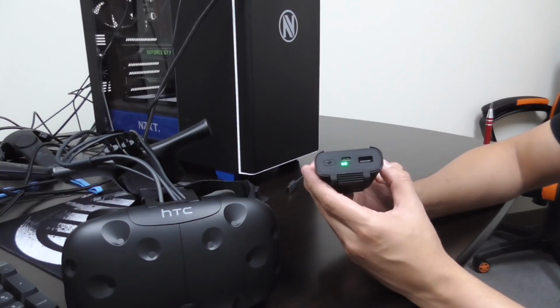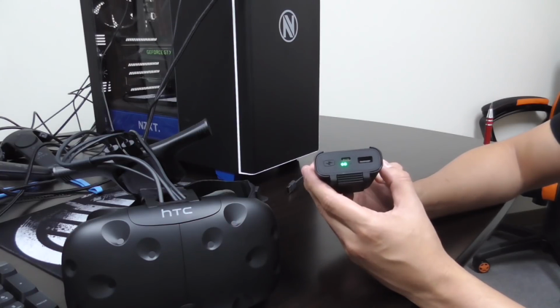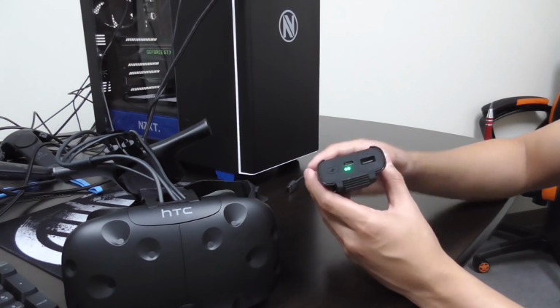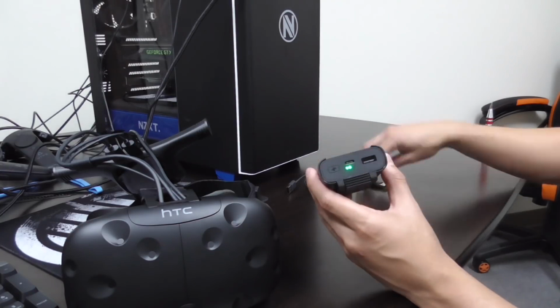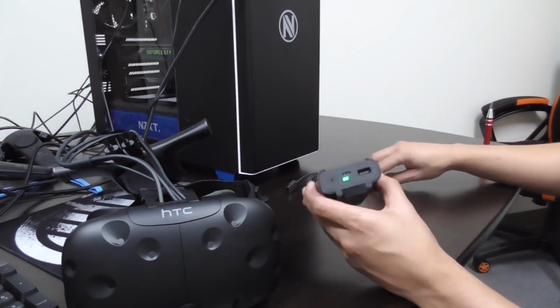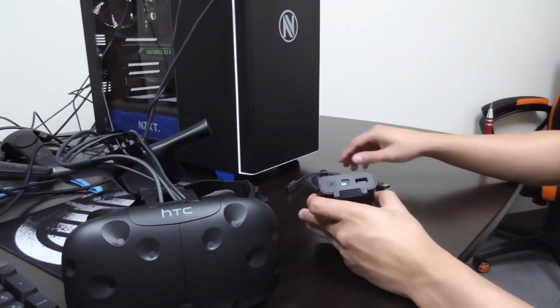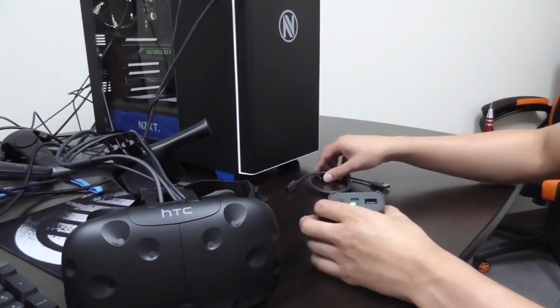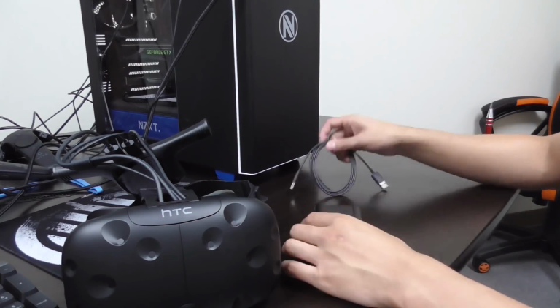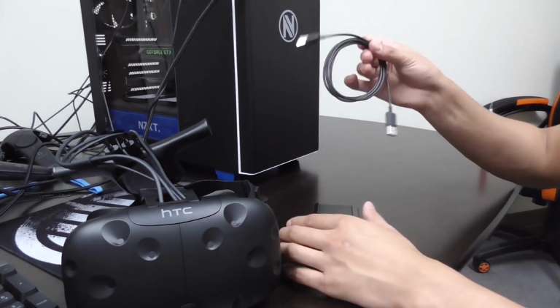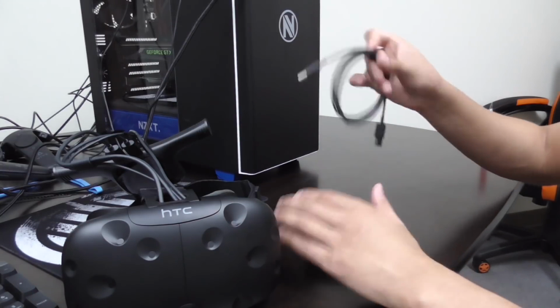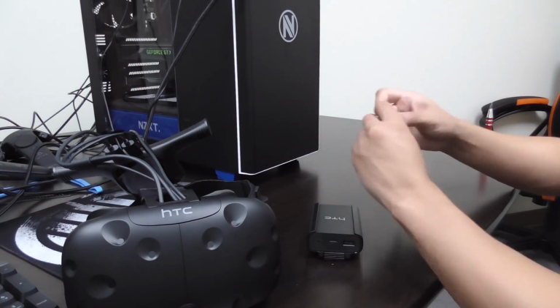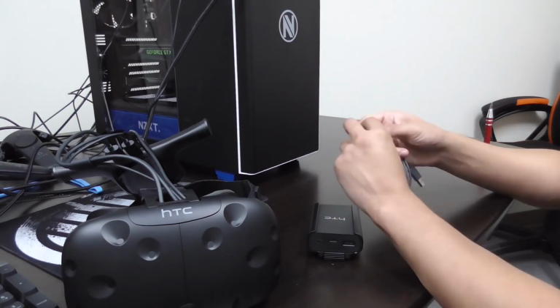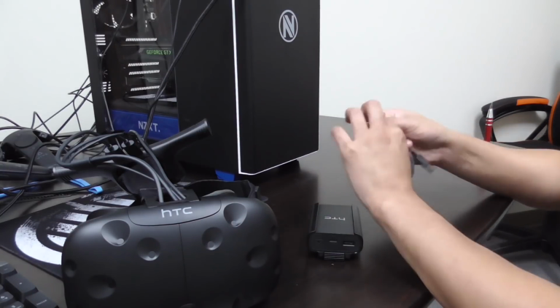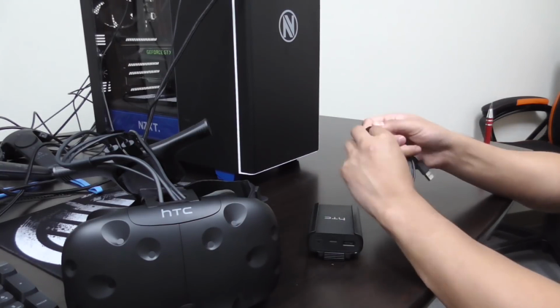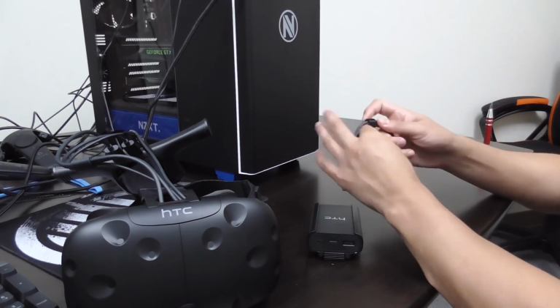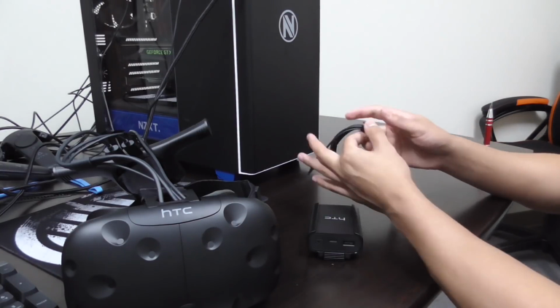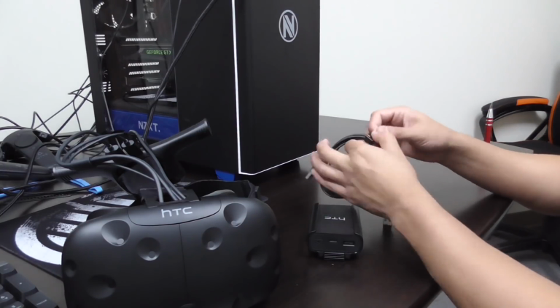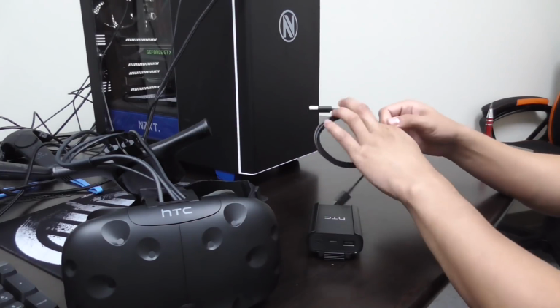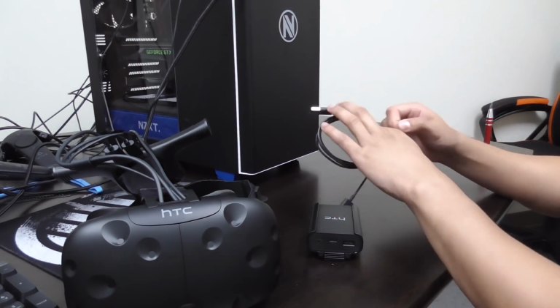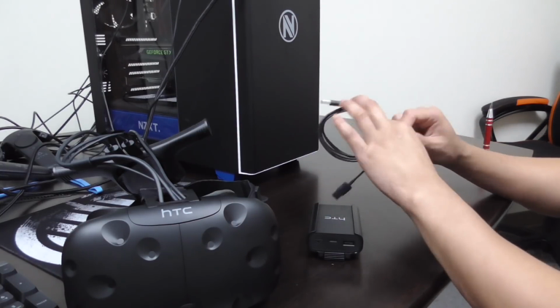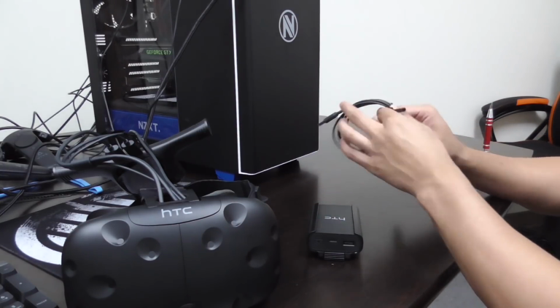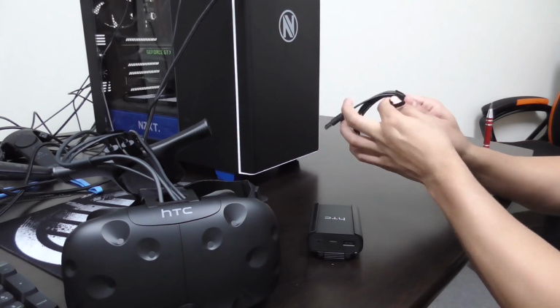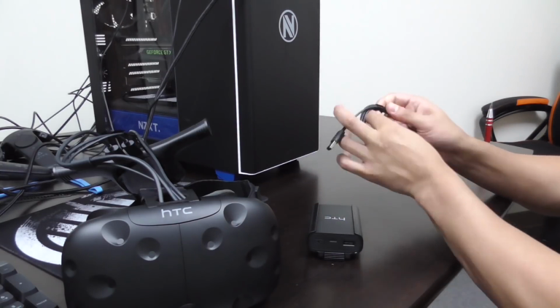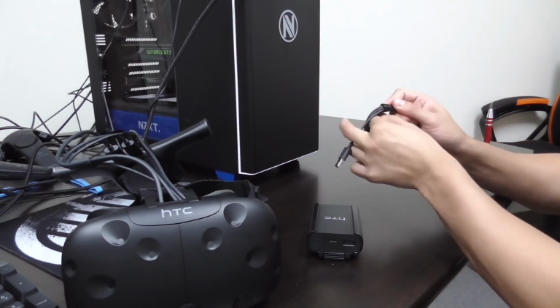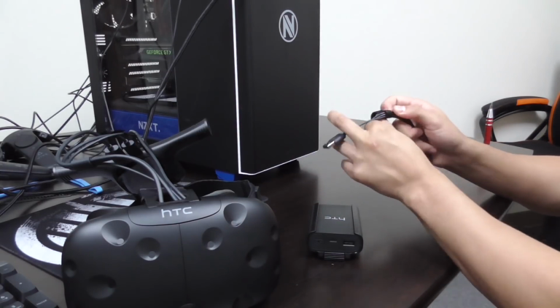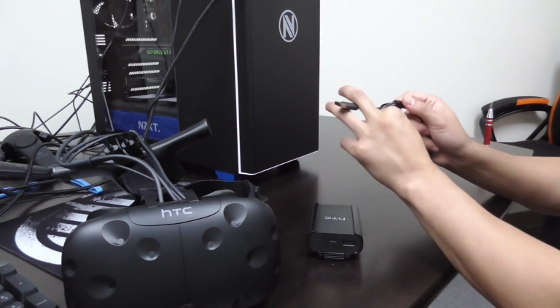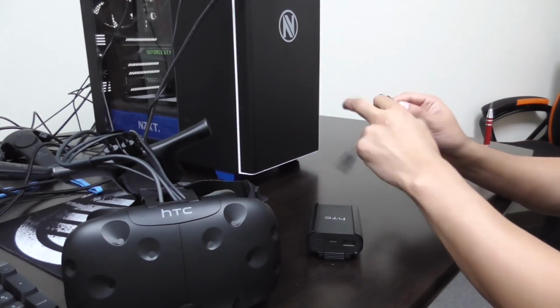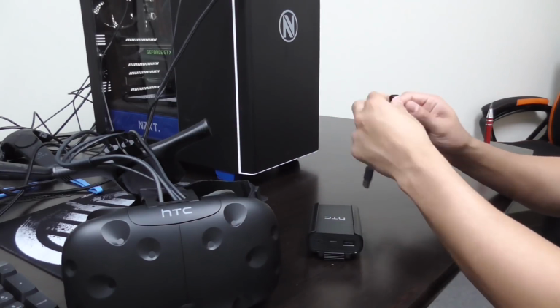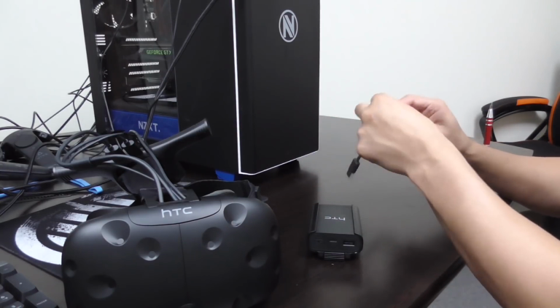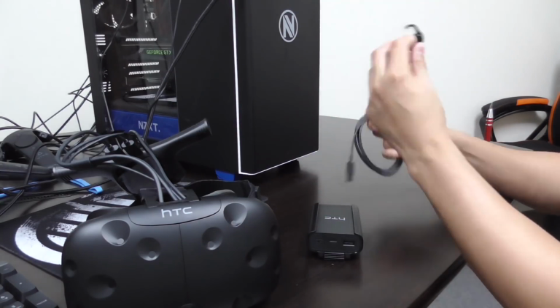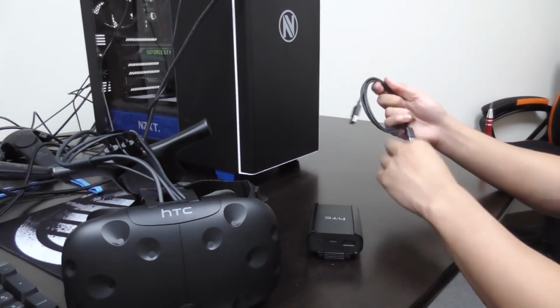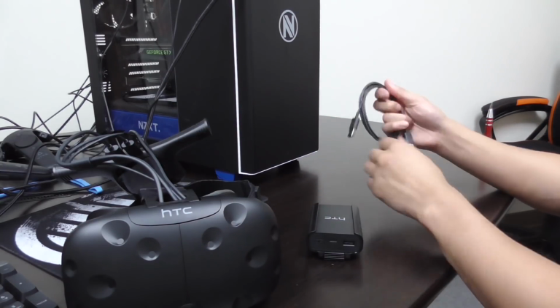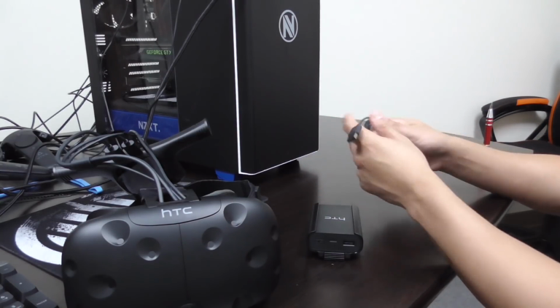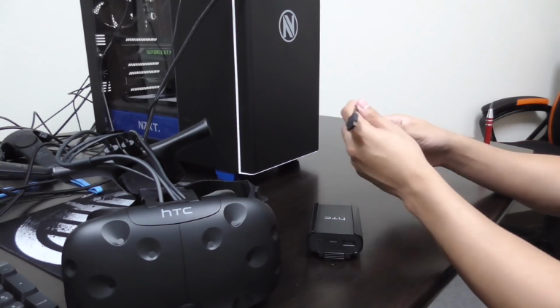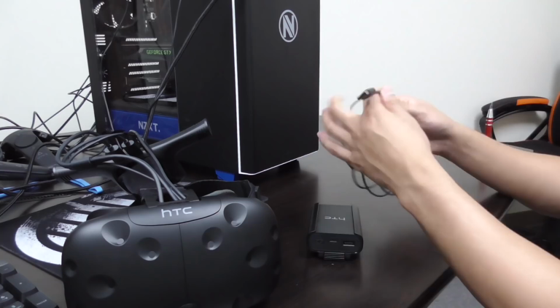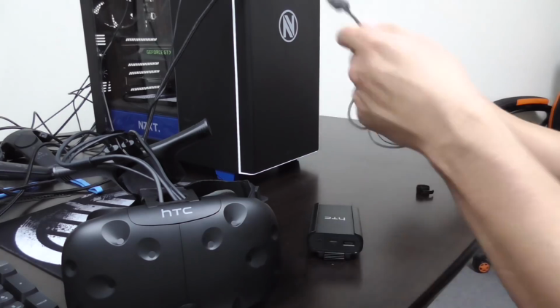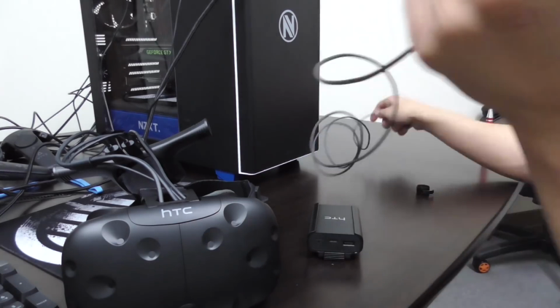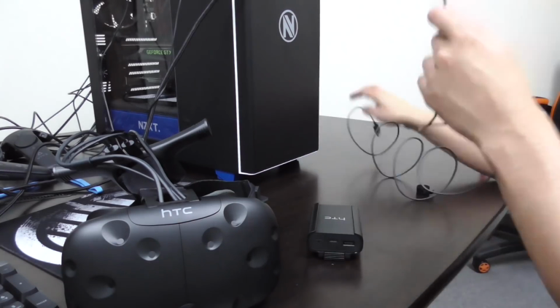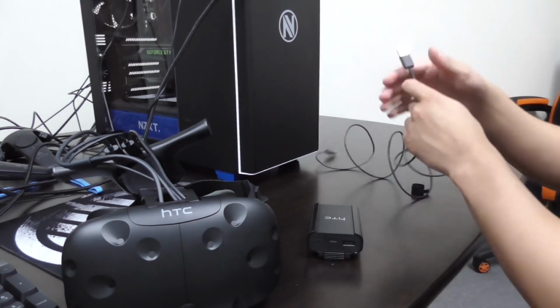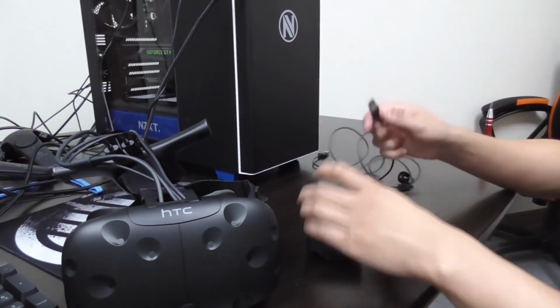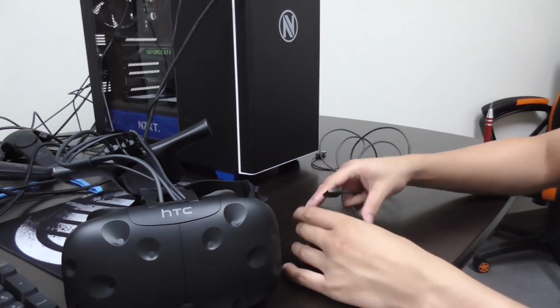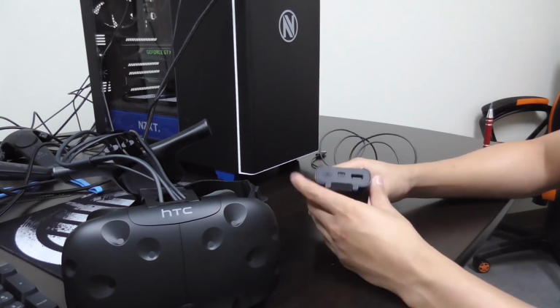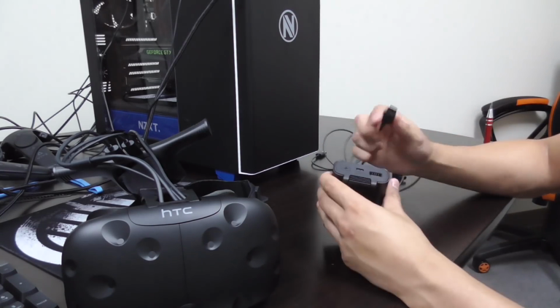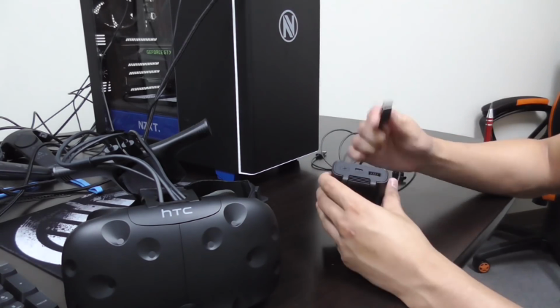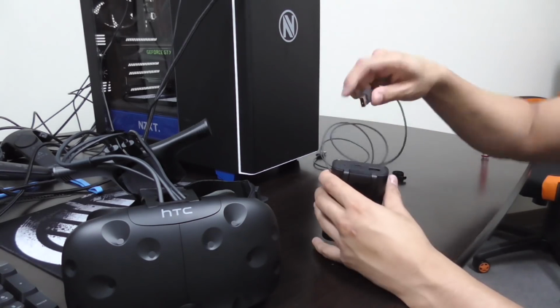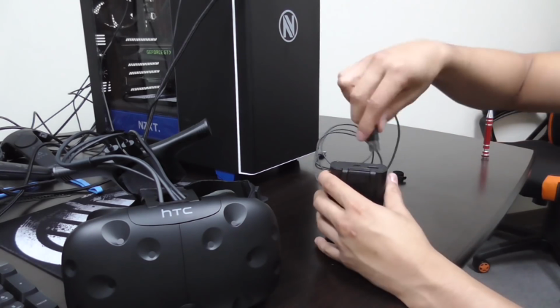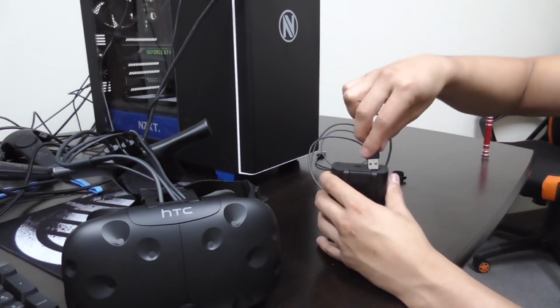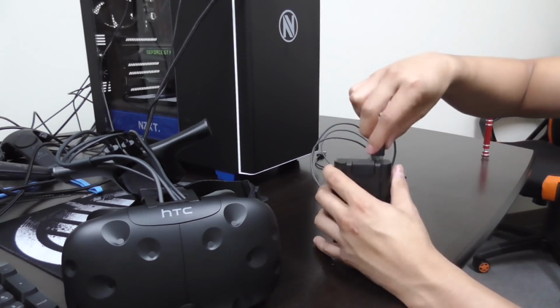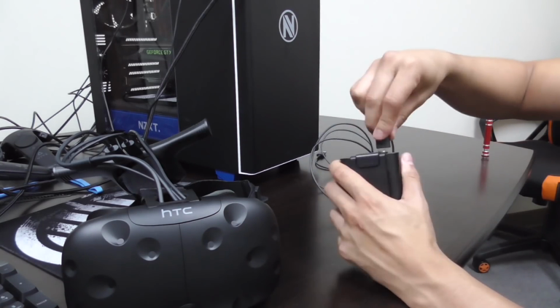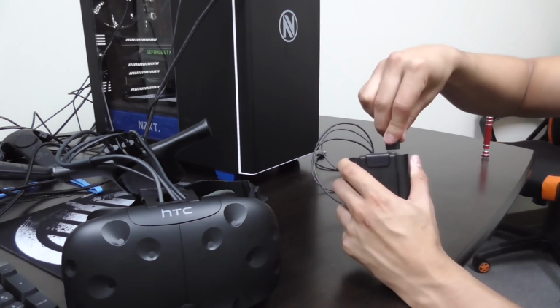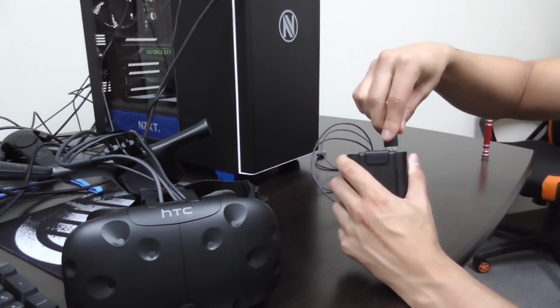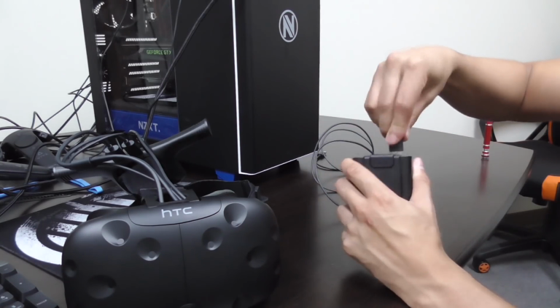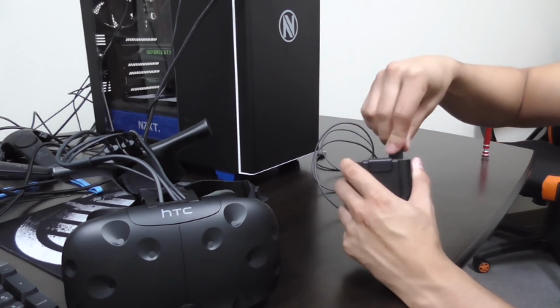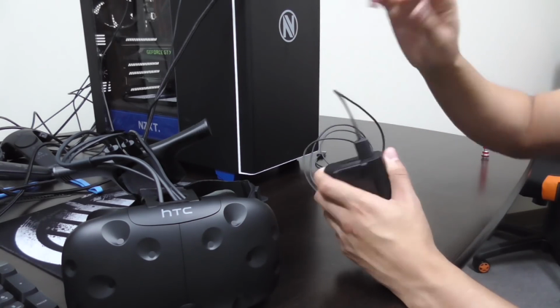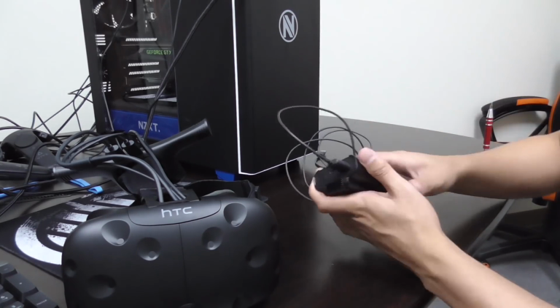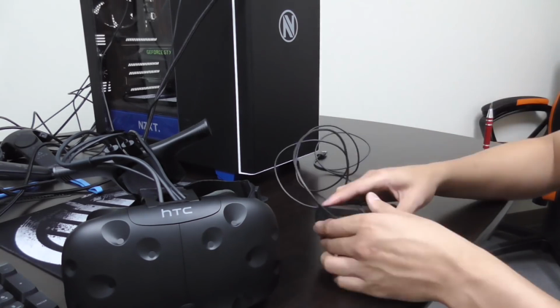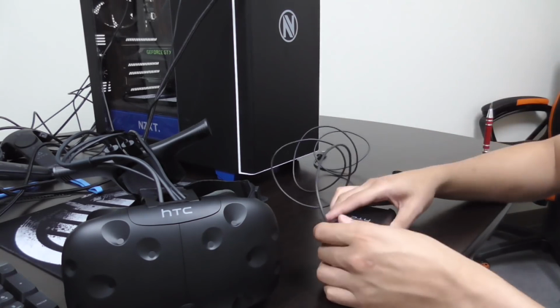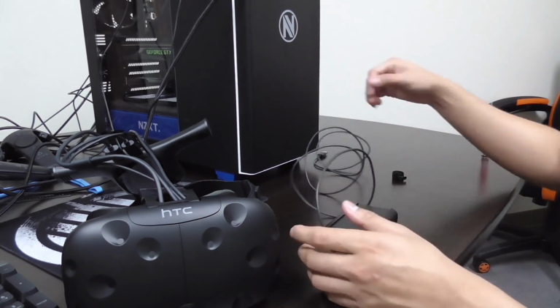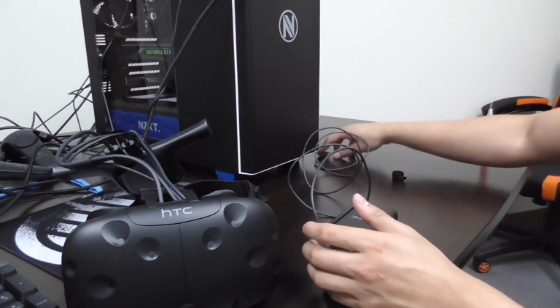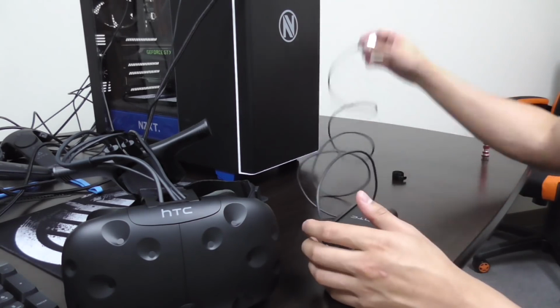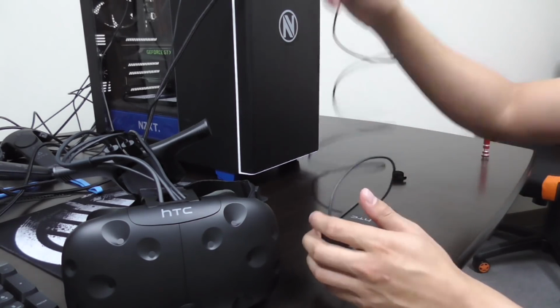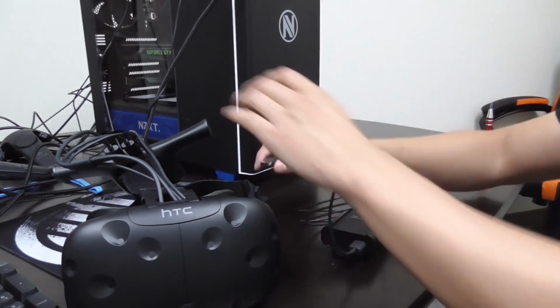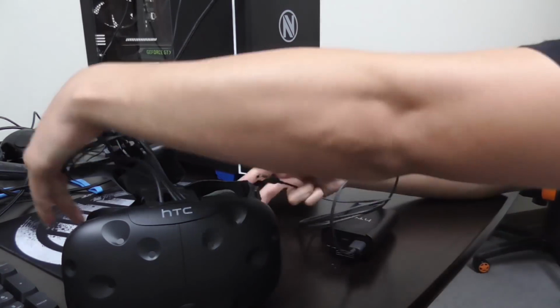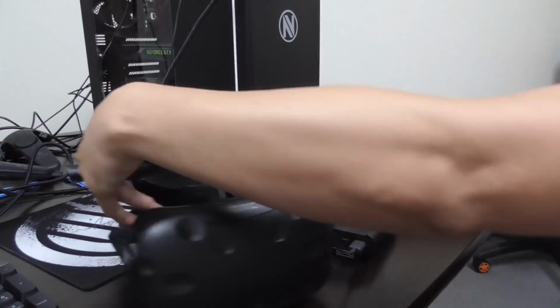Now it's time to connect the wireless adapter to the power bank. Use the long USB cable provided in the box to connect the wireless adapter to the power bank.